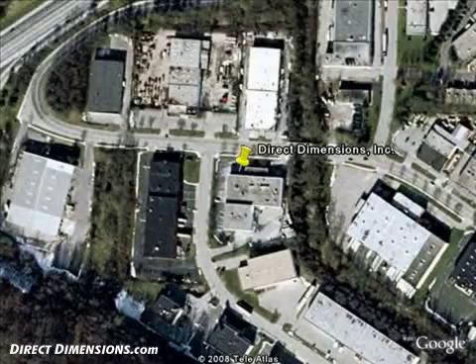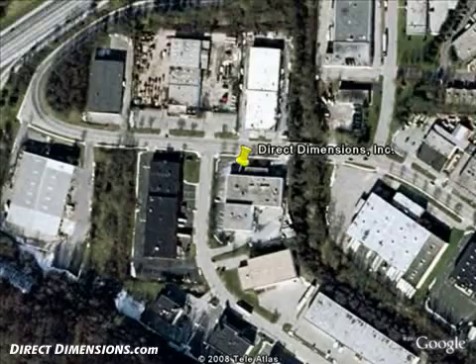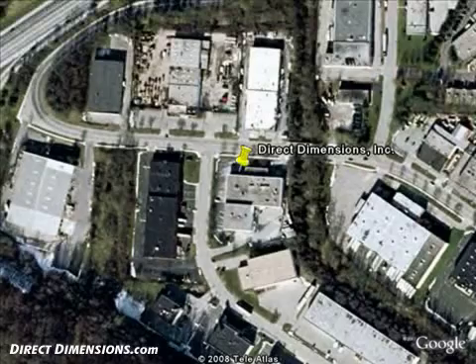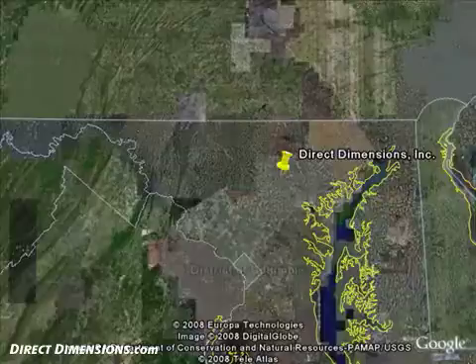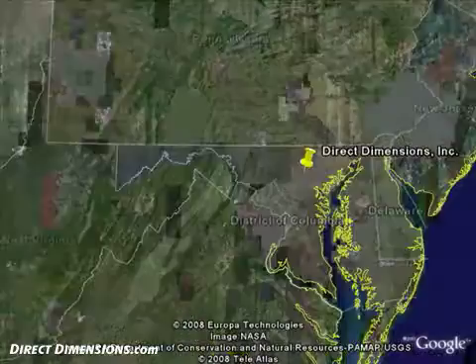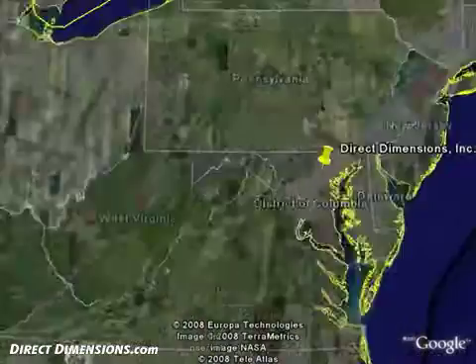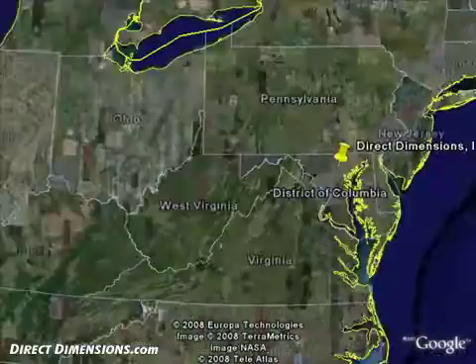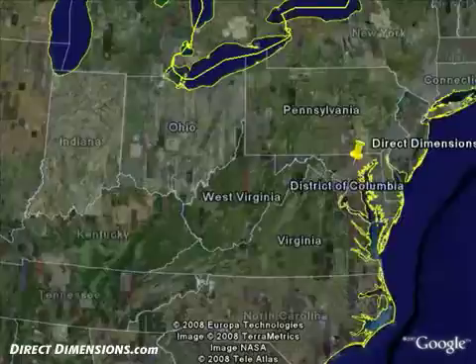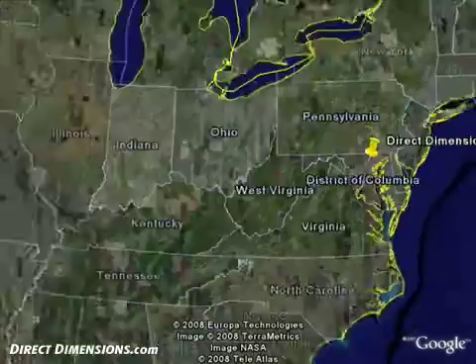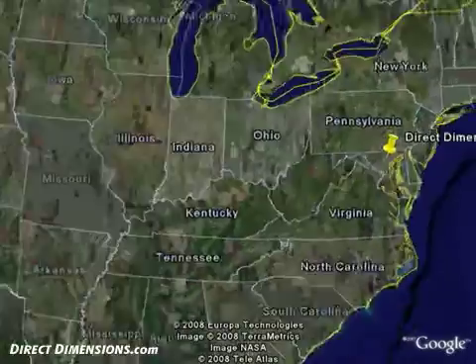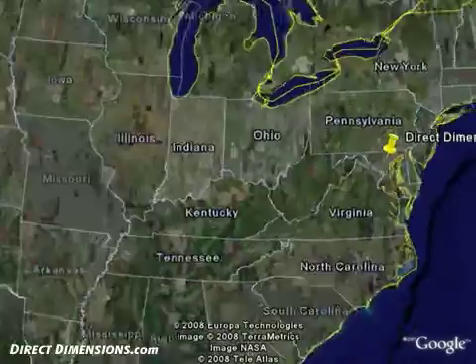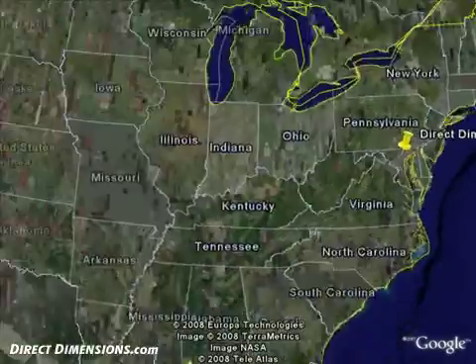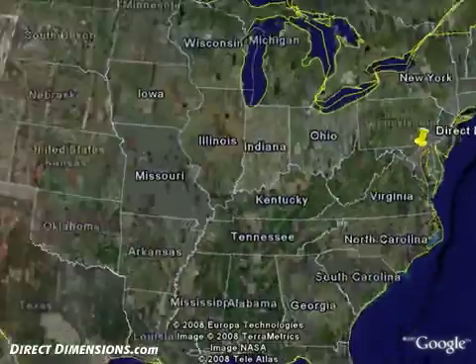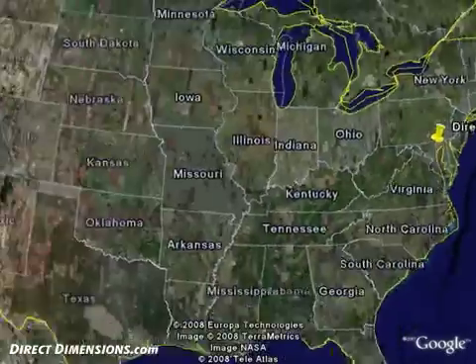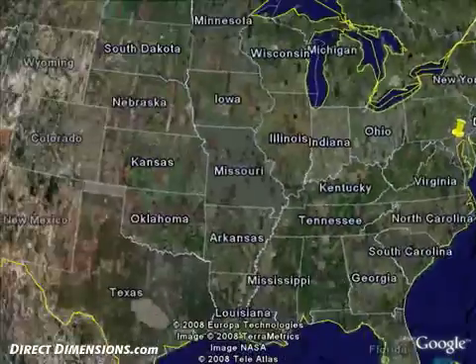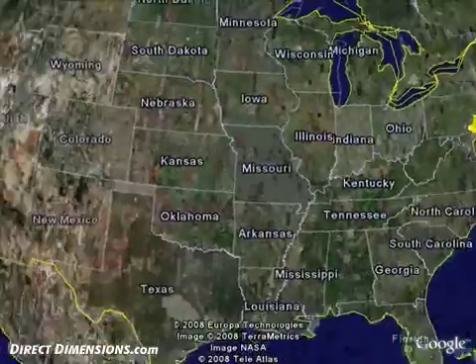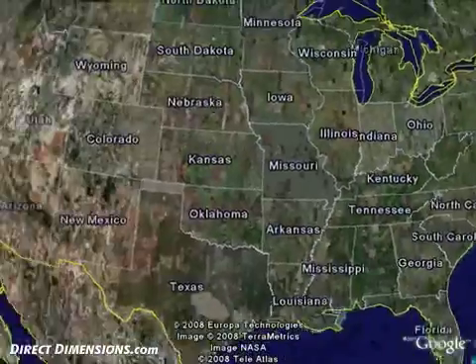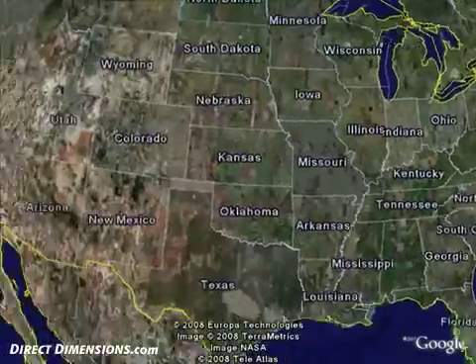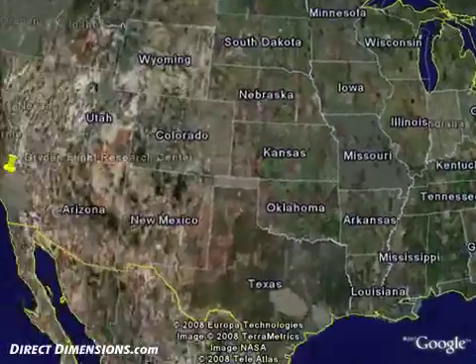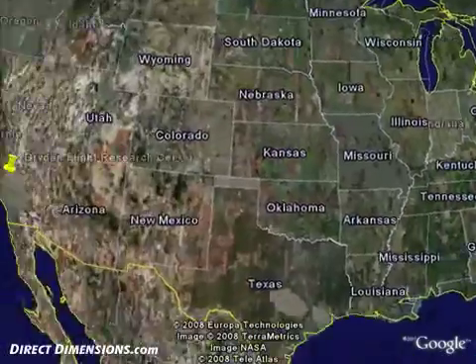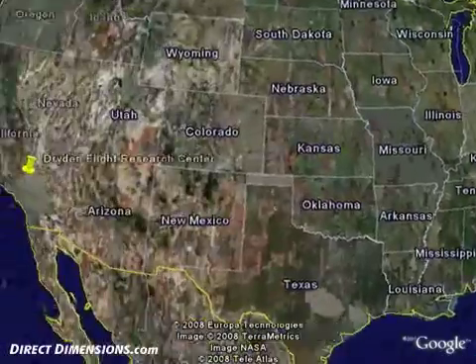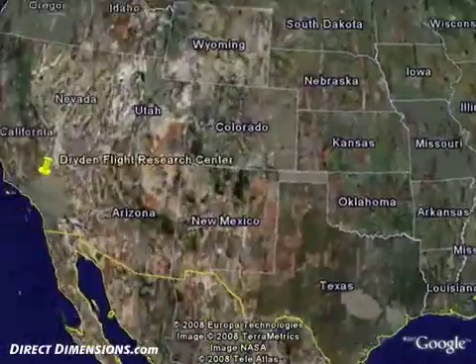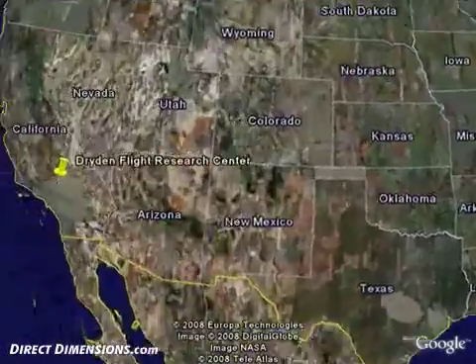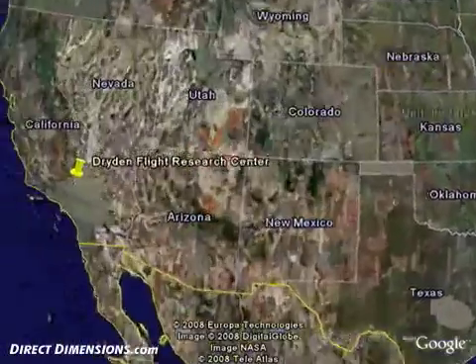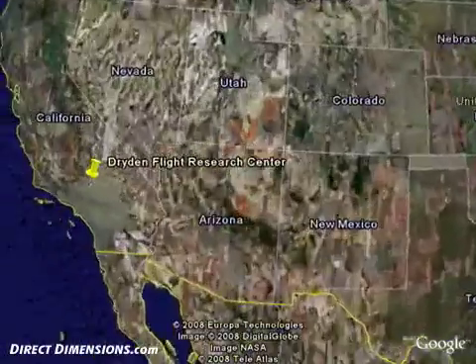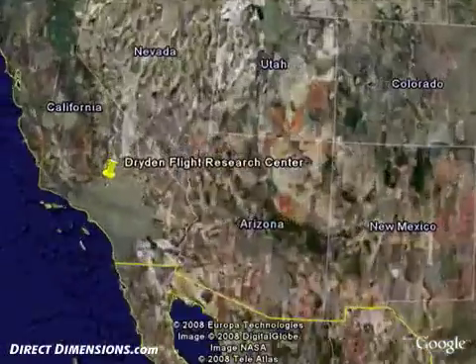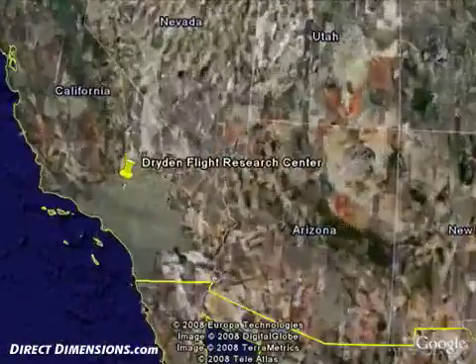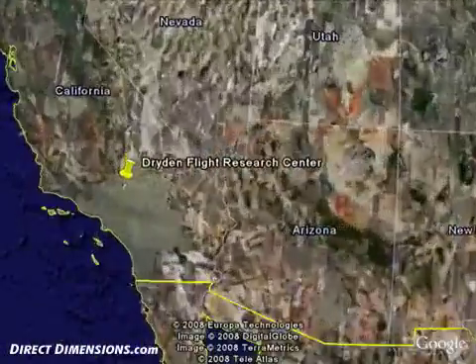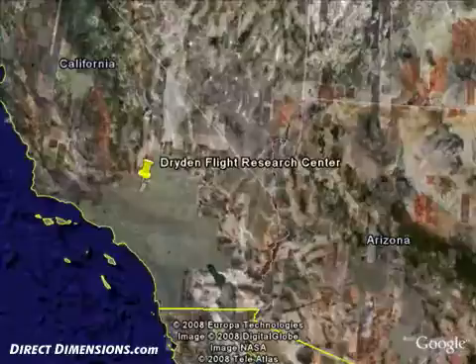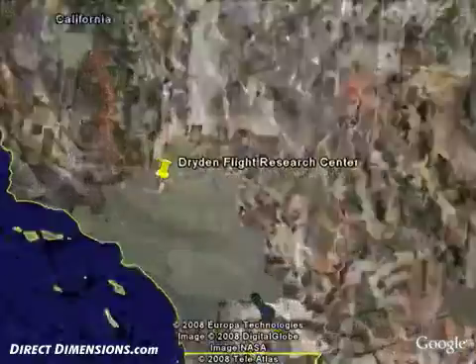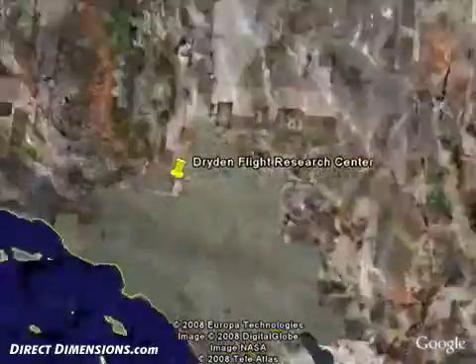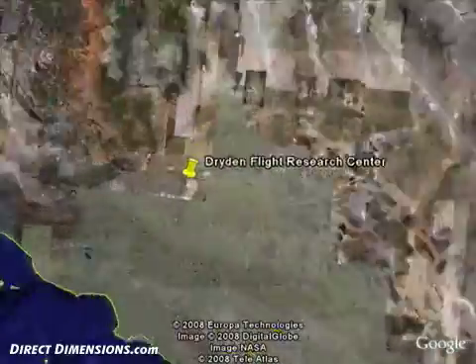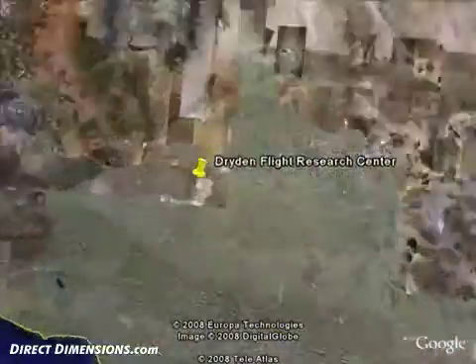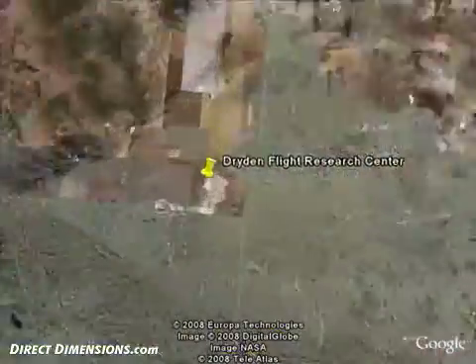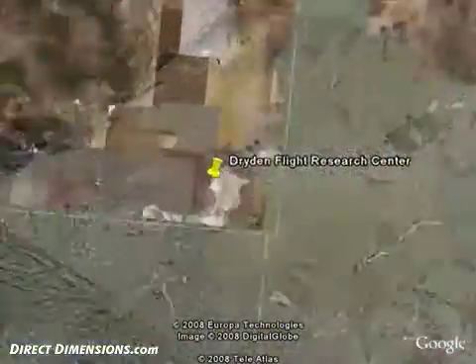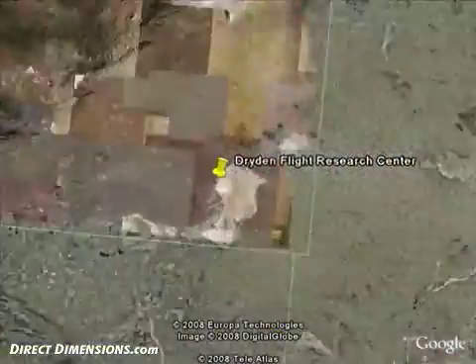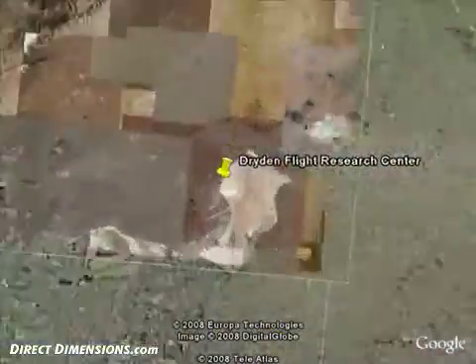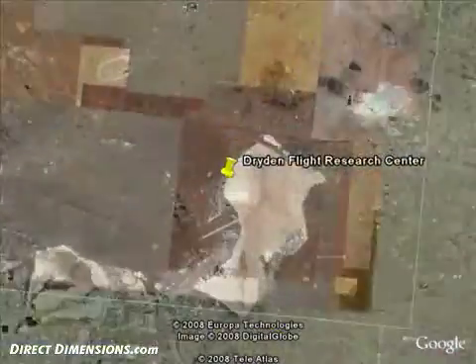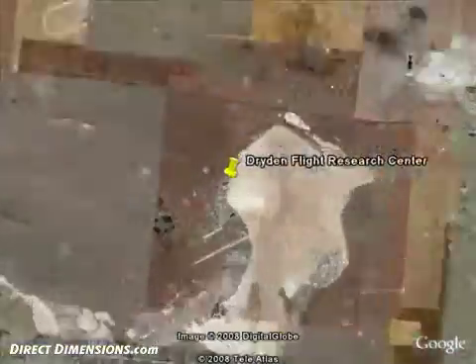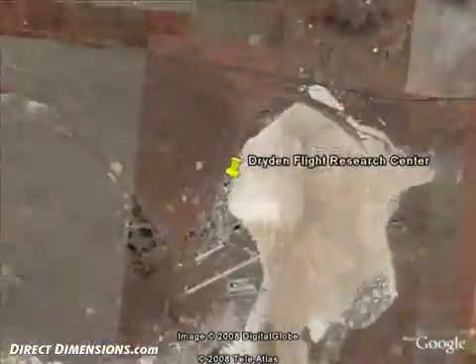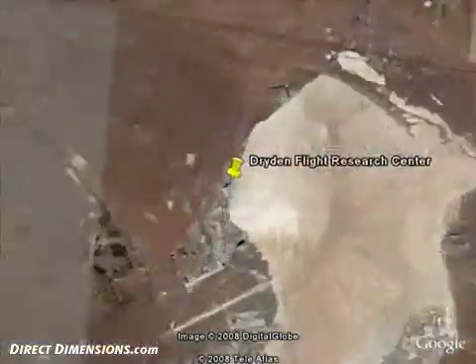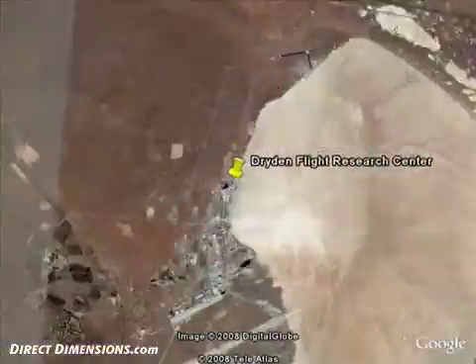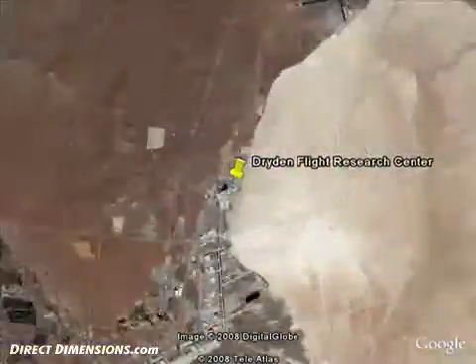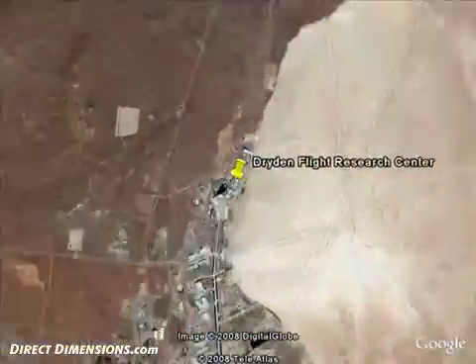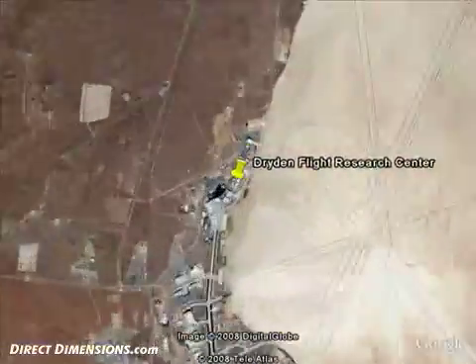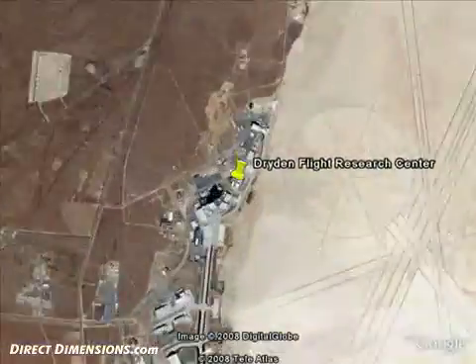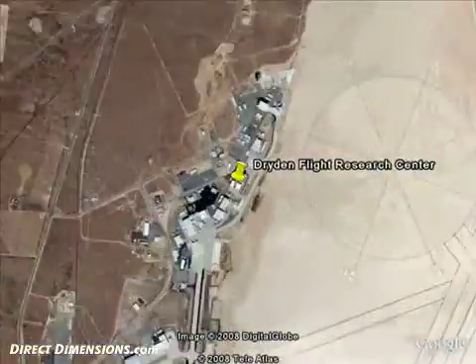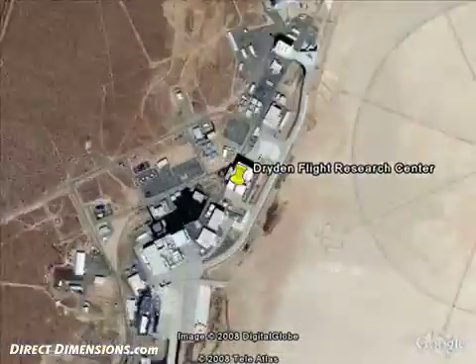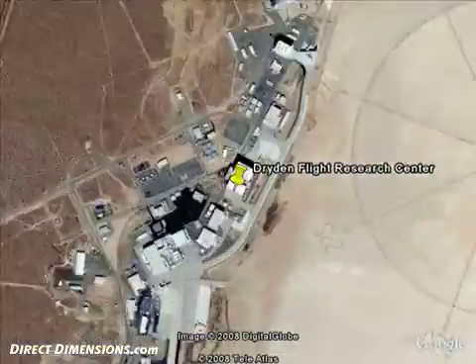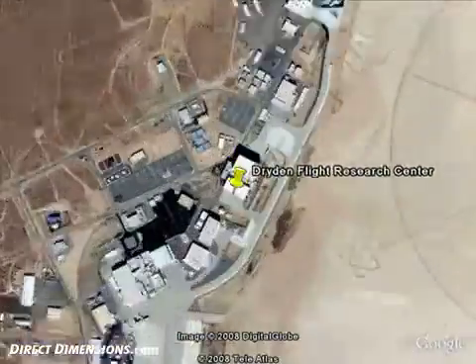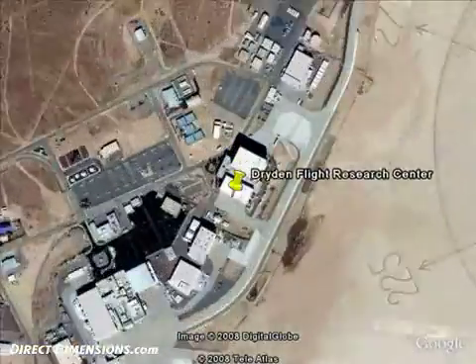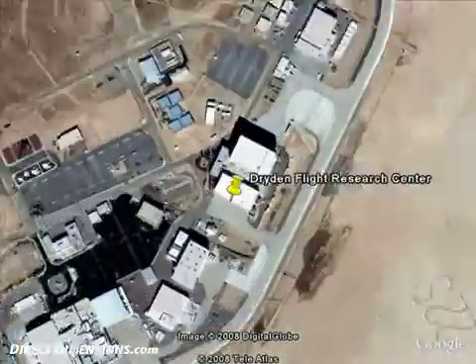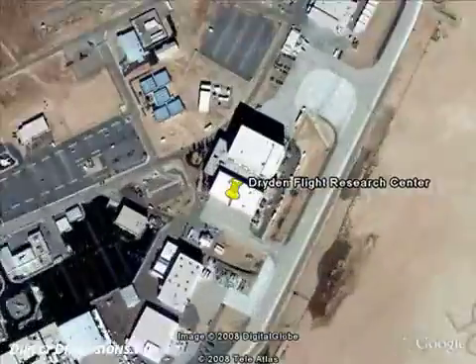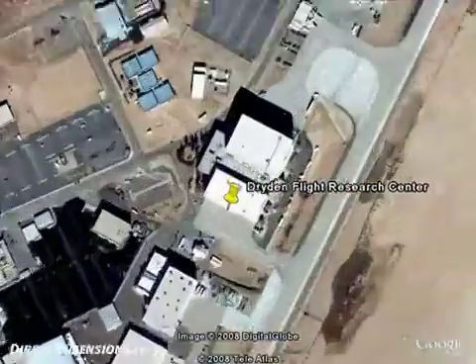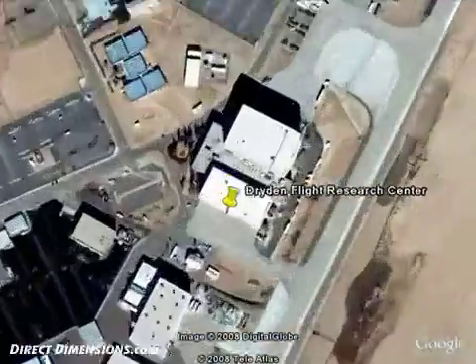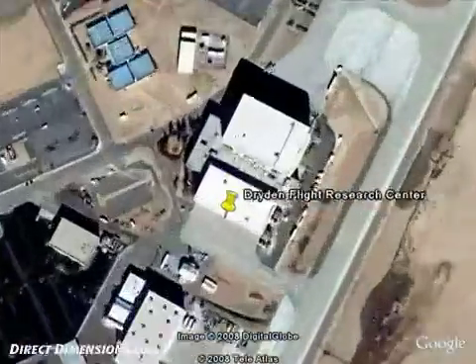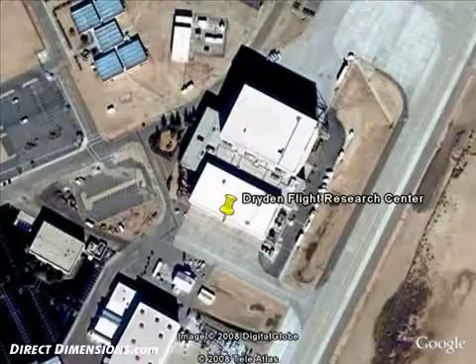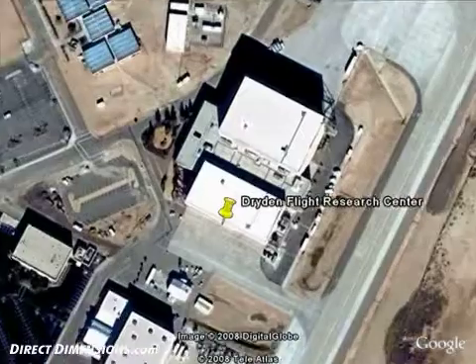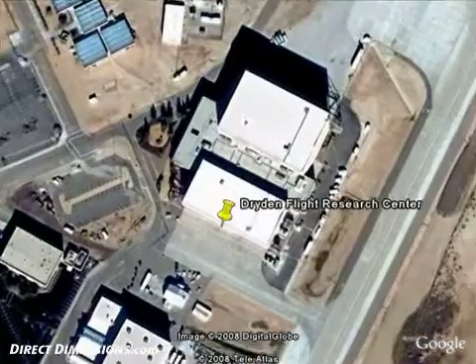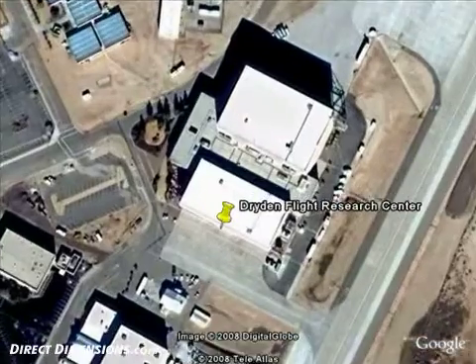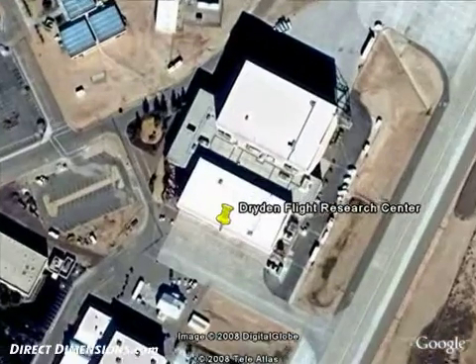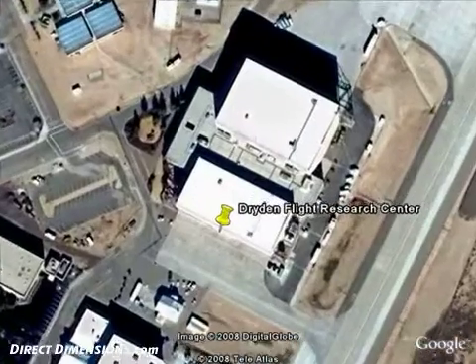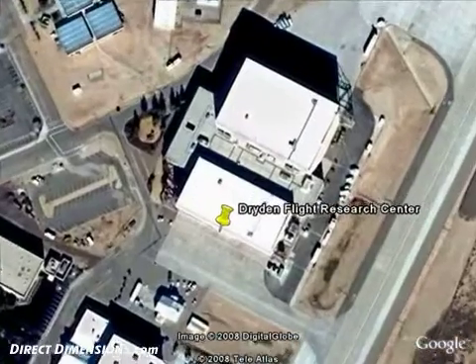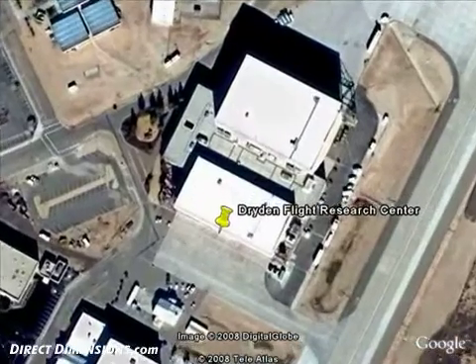Direct Dimensions traveled to Dryden Flight Research Center in Edwards, California to laser scan a NASA customized F-15 fighter jet.